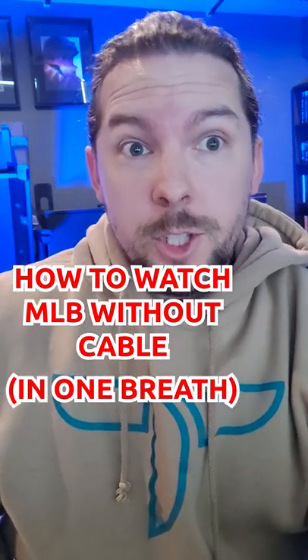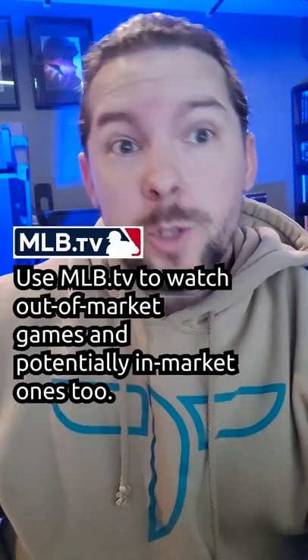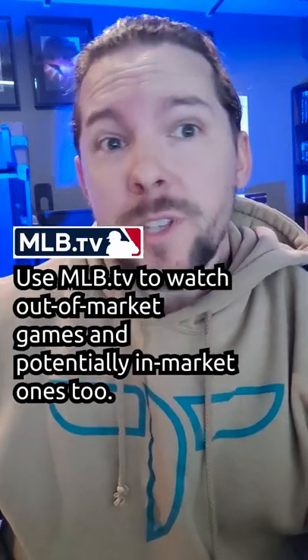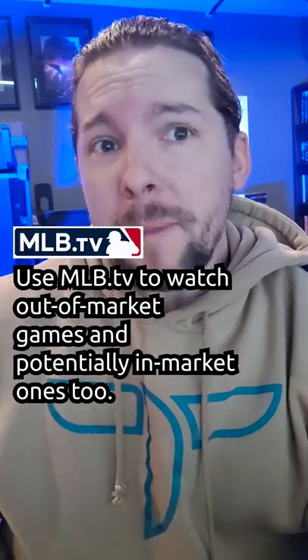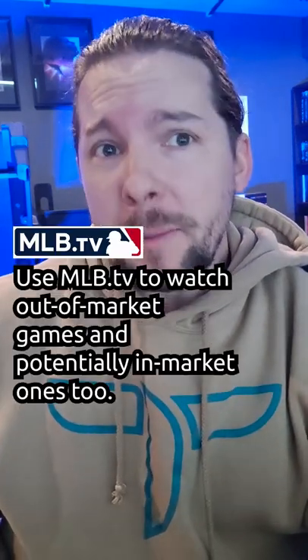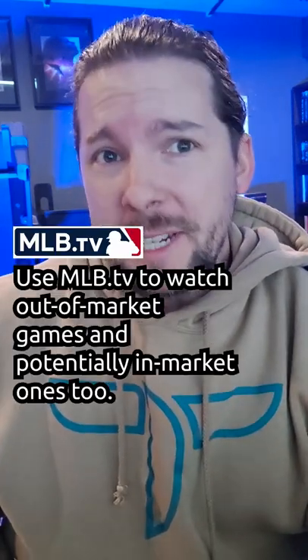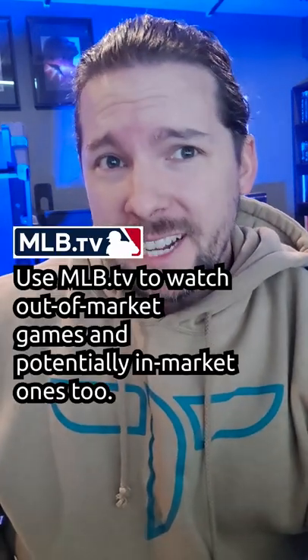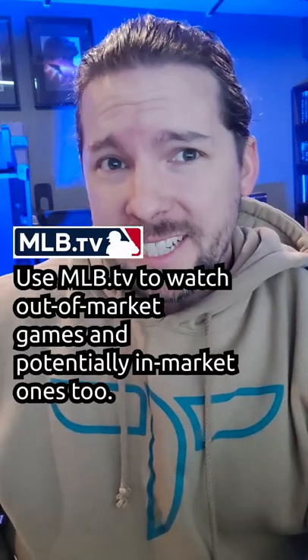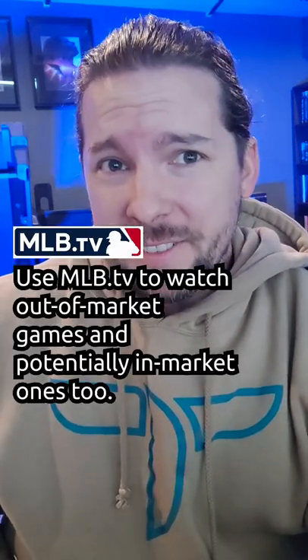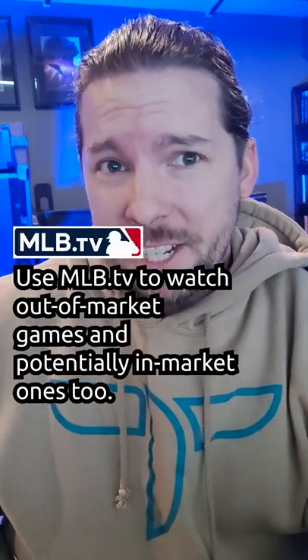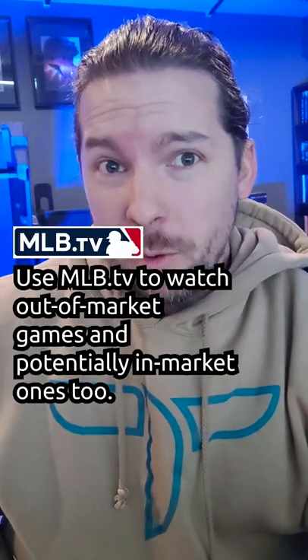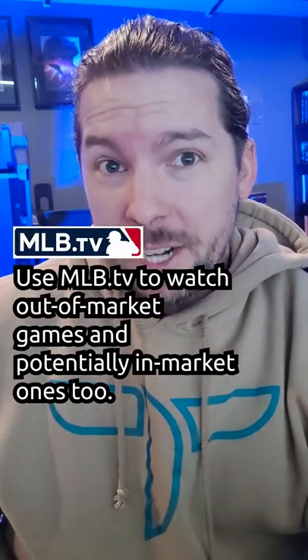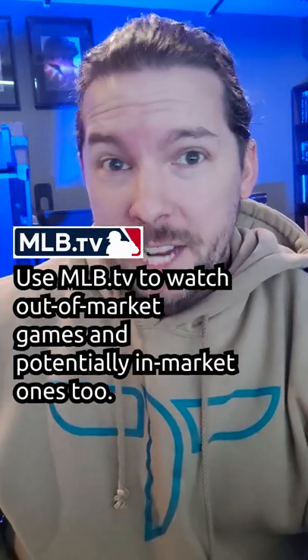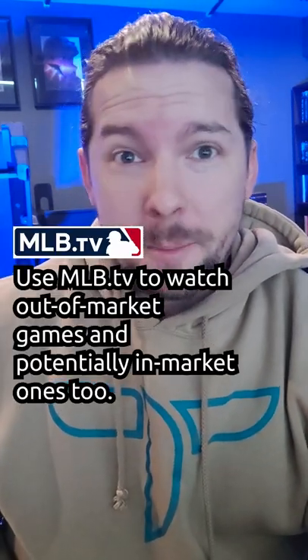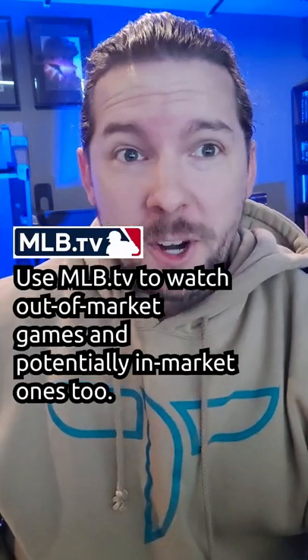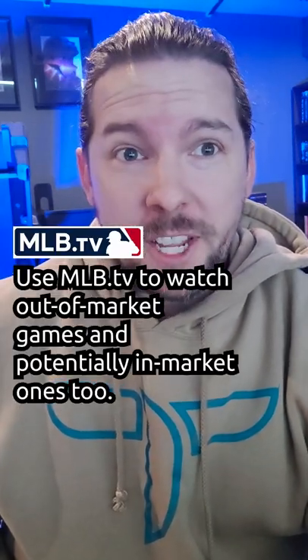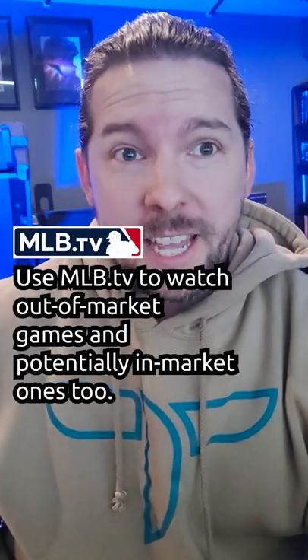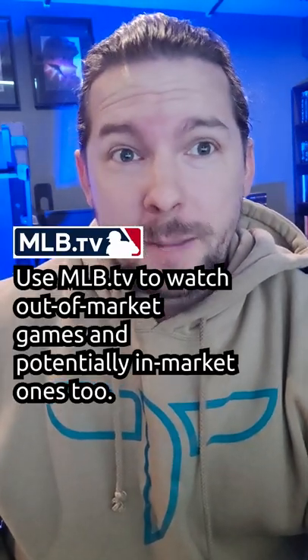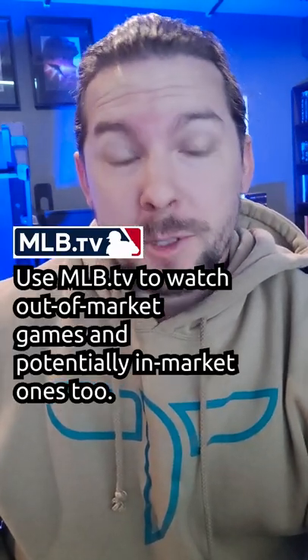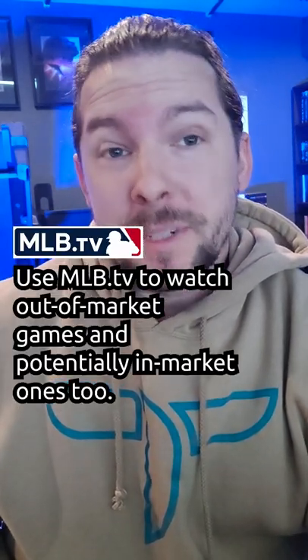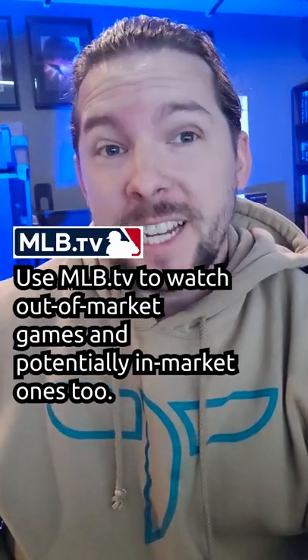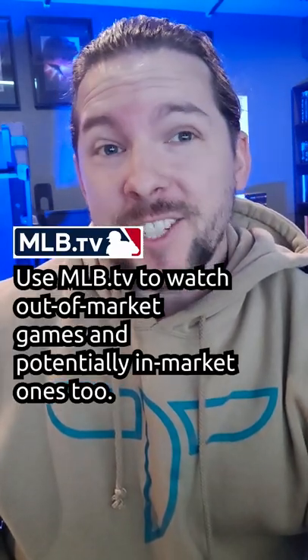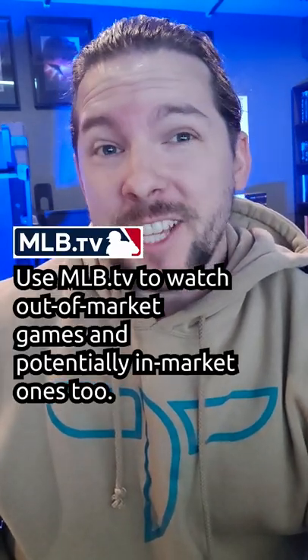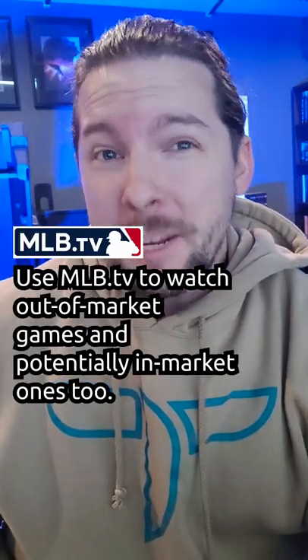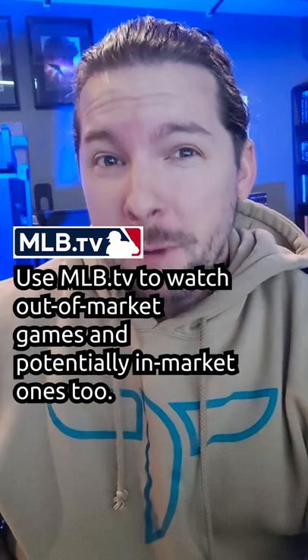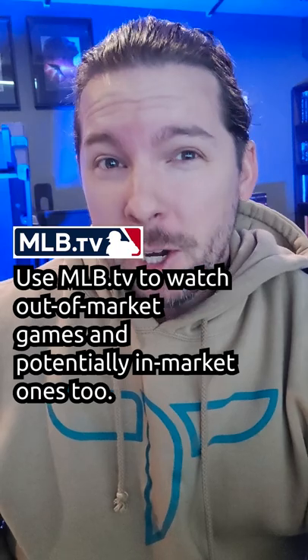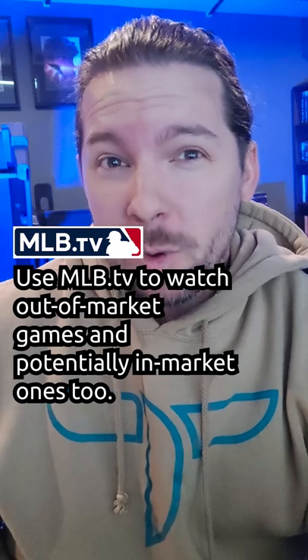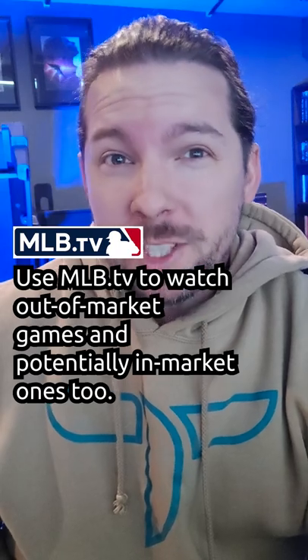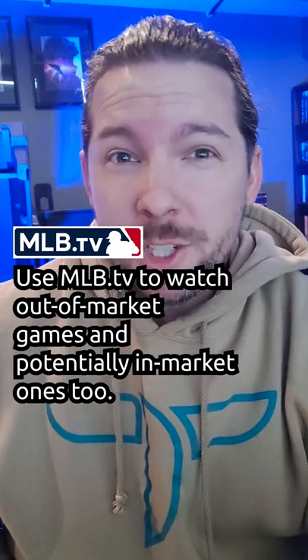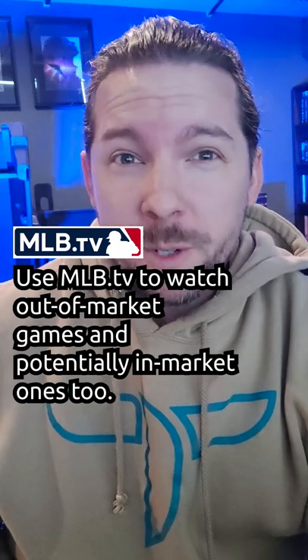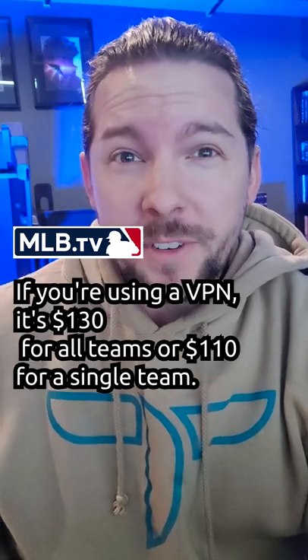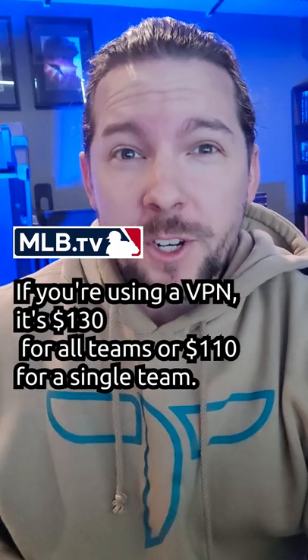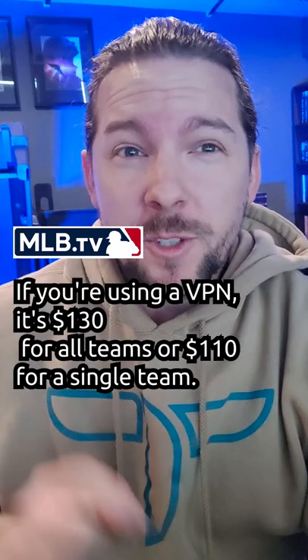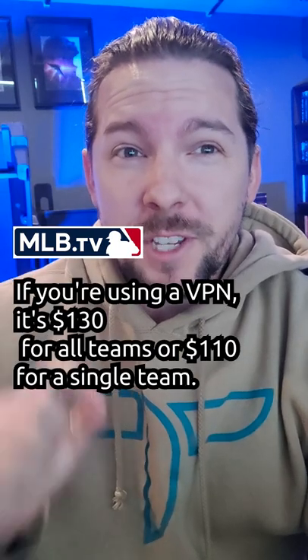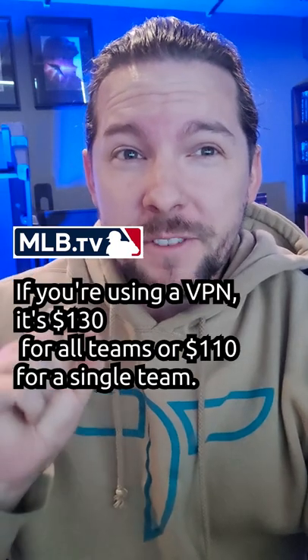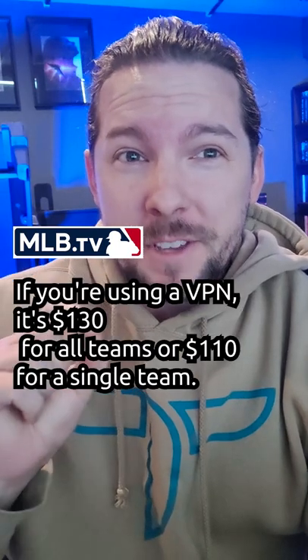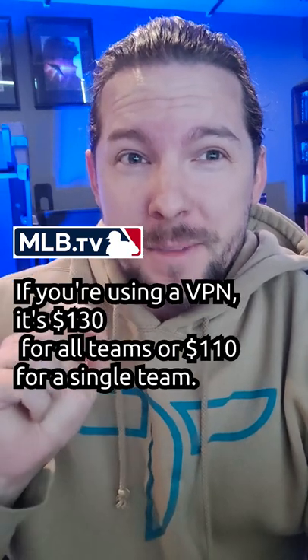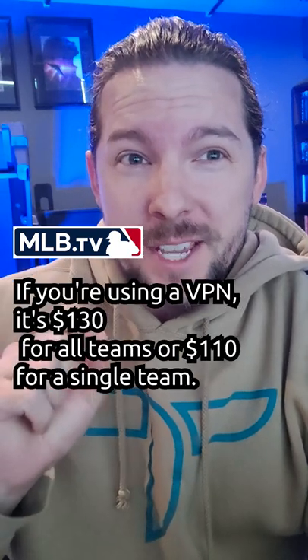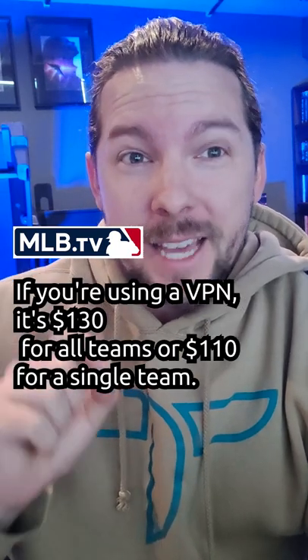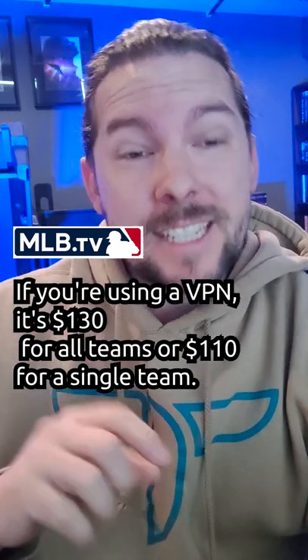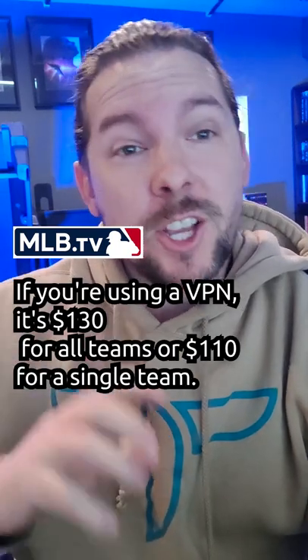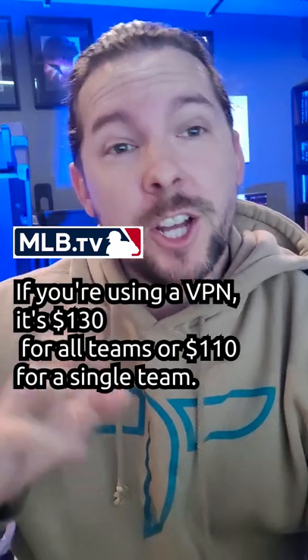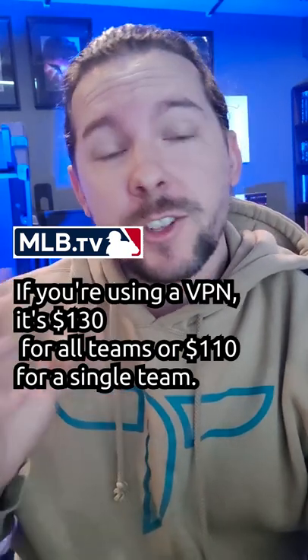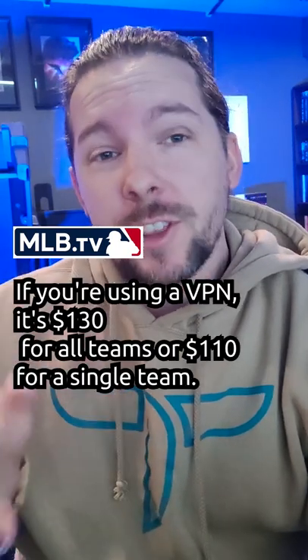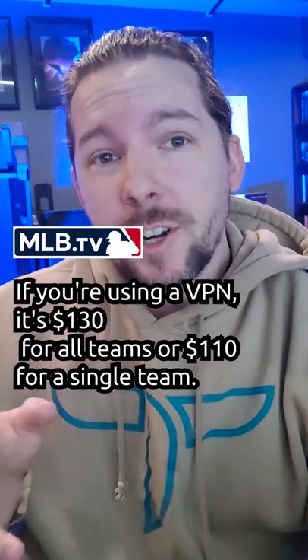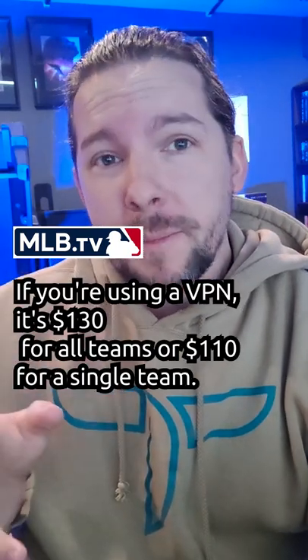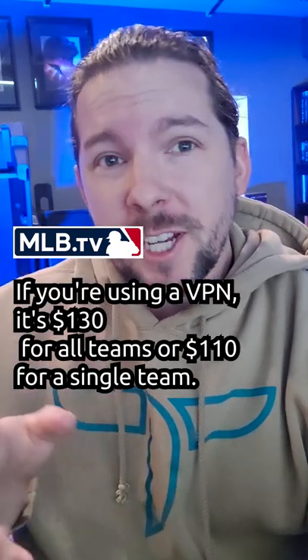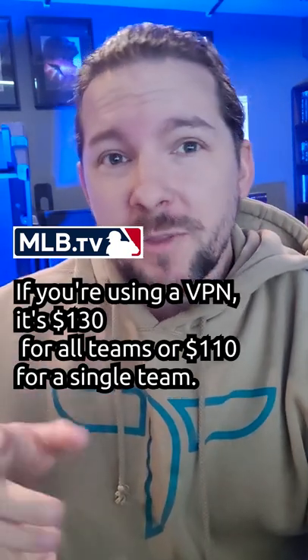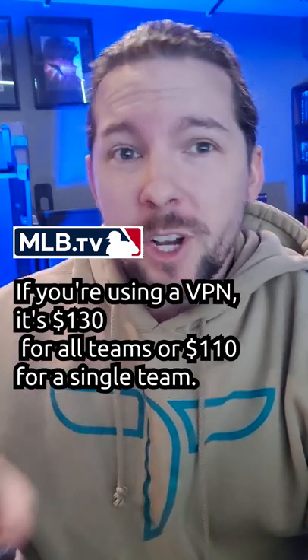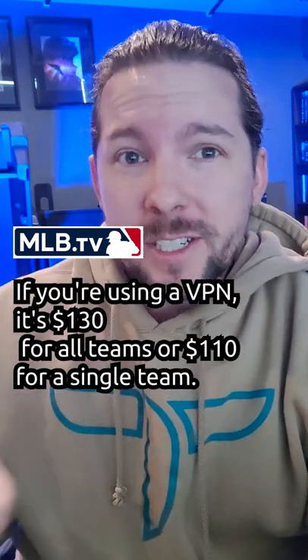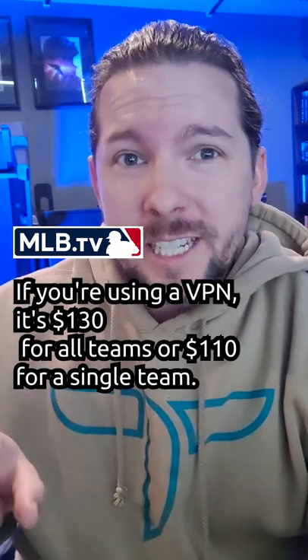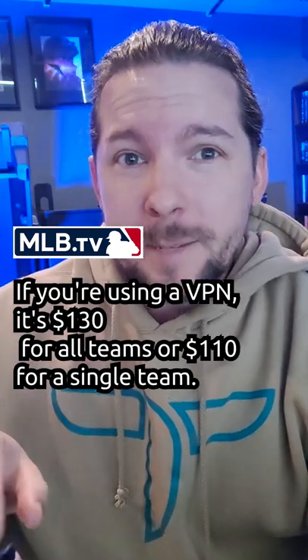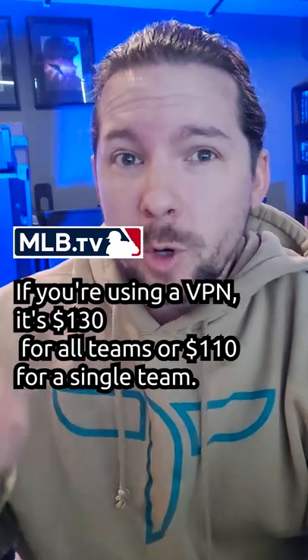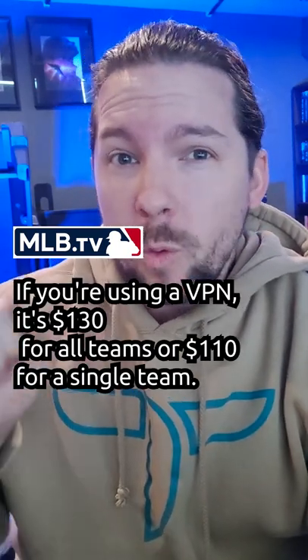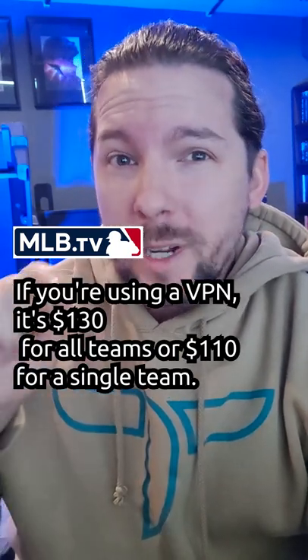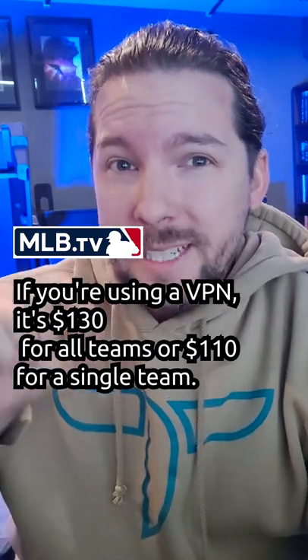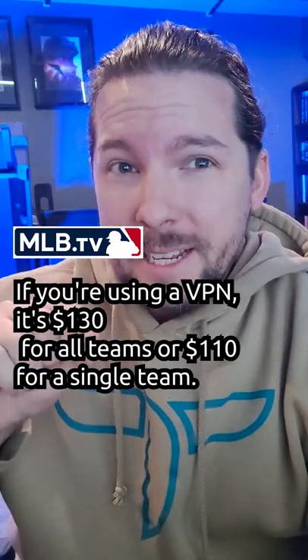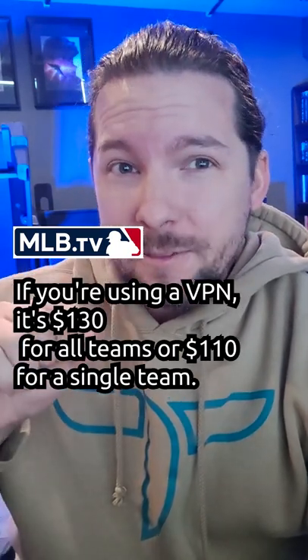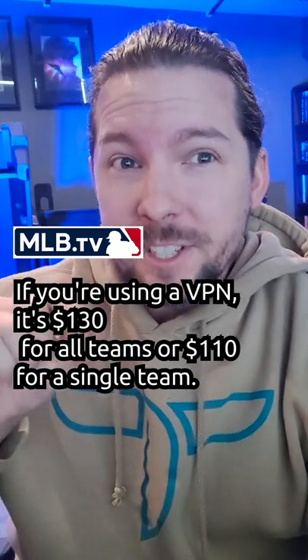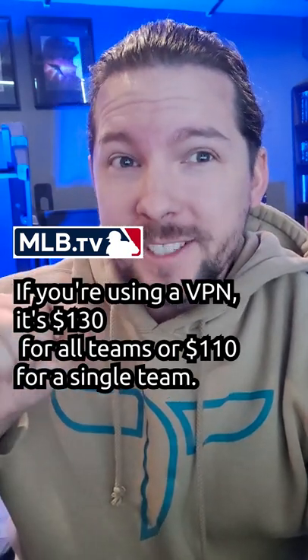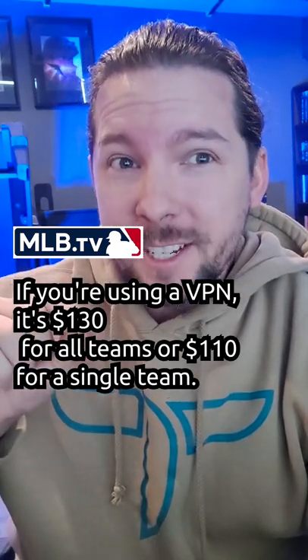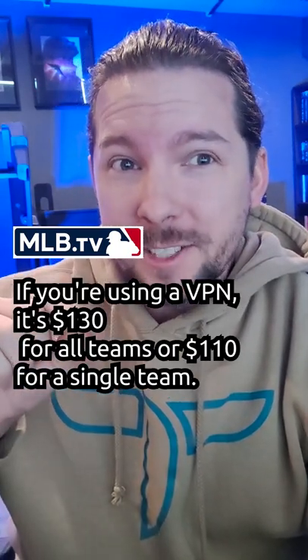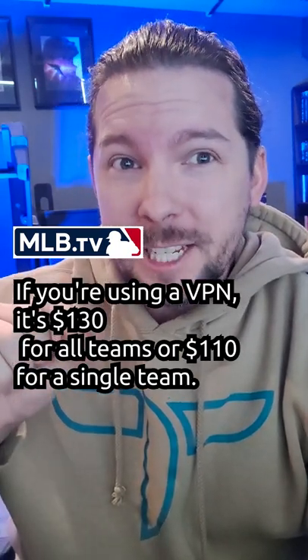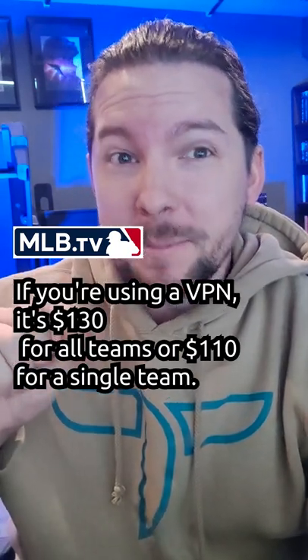Use MLB.tv to watch out-of-market games, and potentially in-market ones too if you're using a VPN. It's $130 for all teams or $110 for a single team.